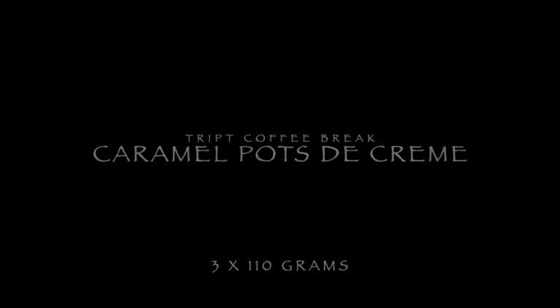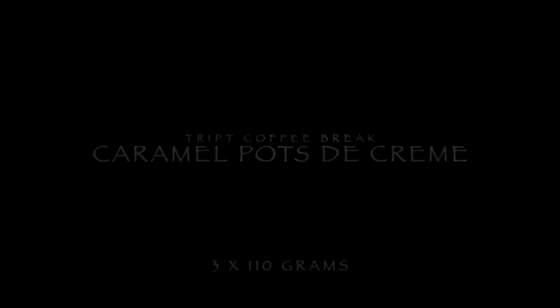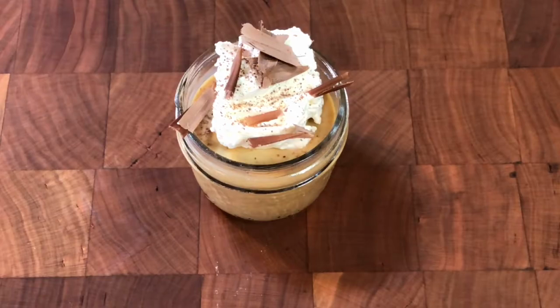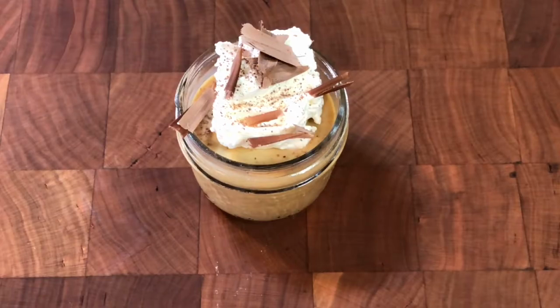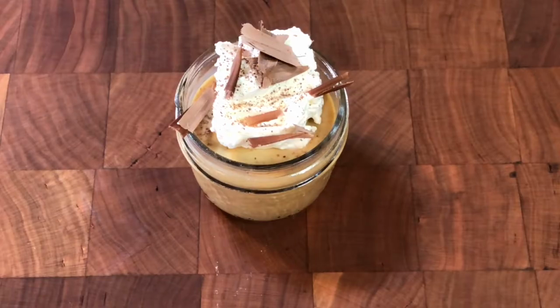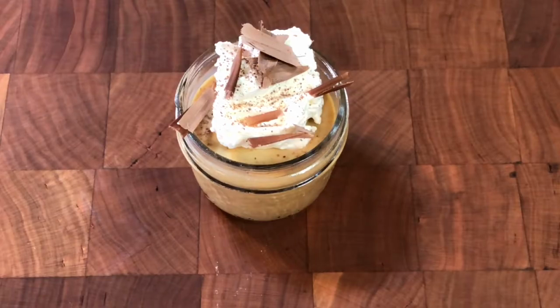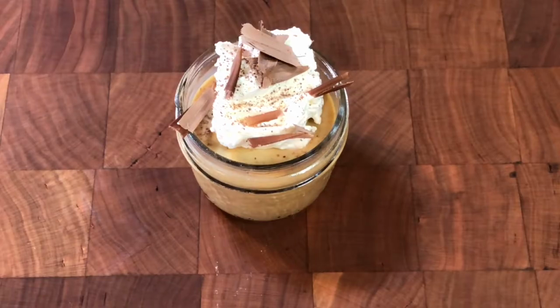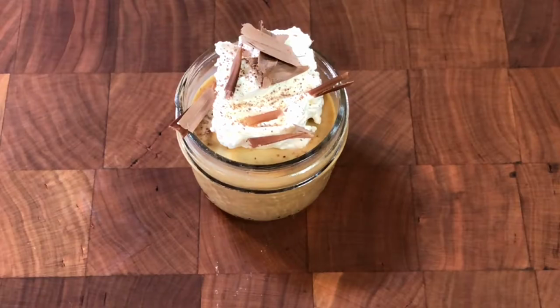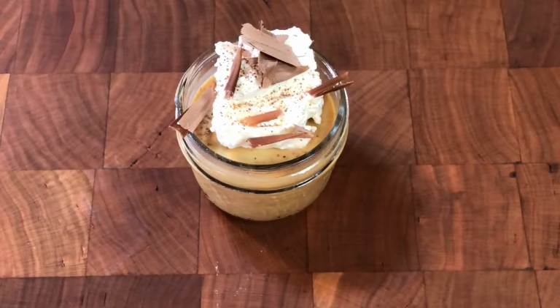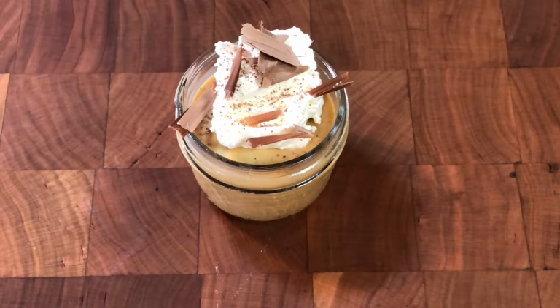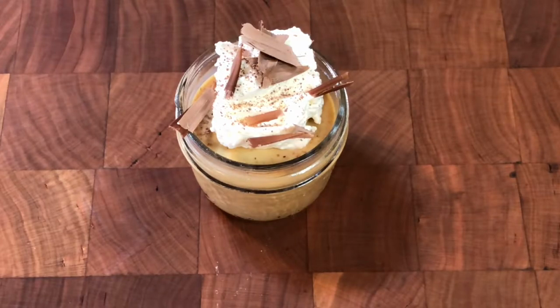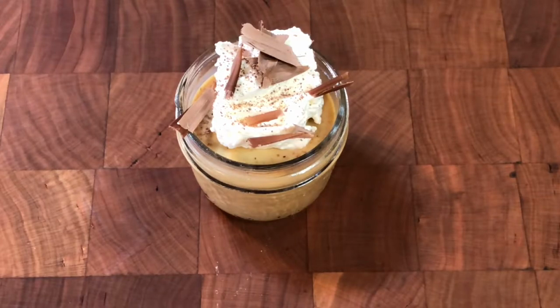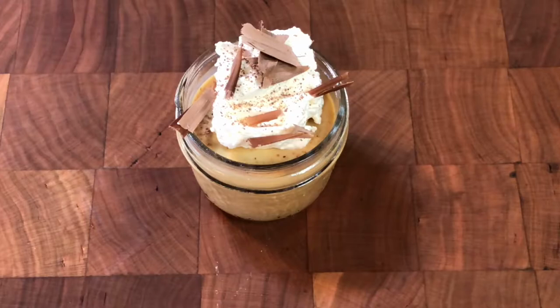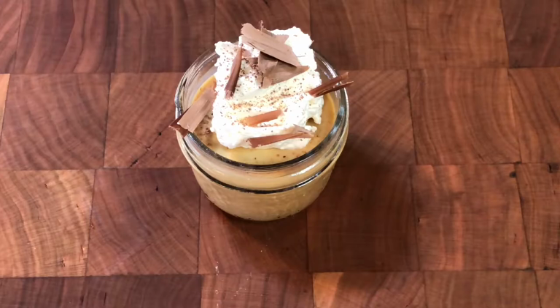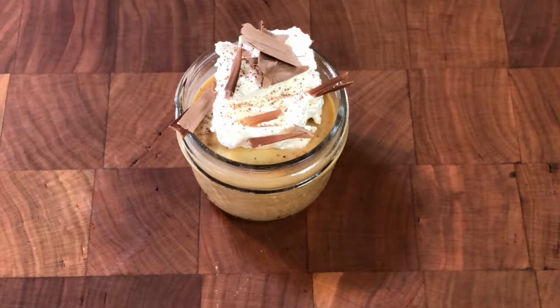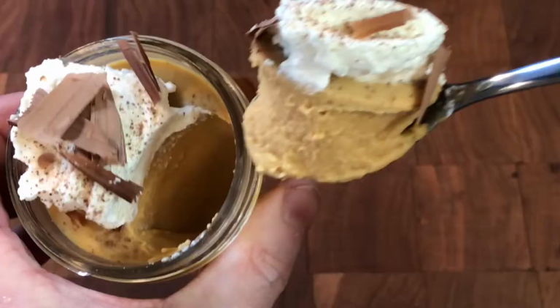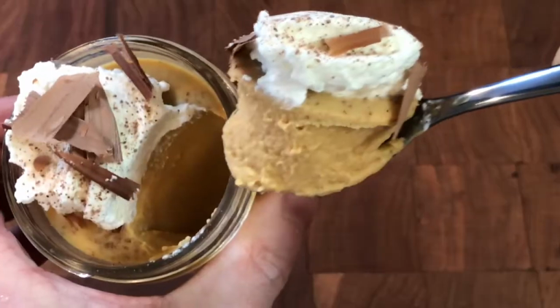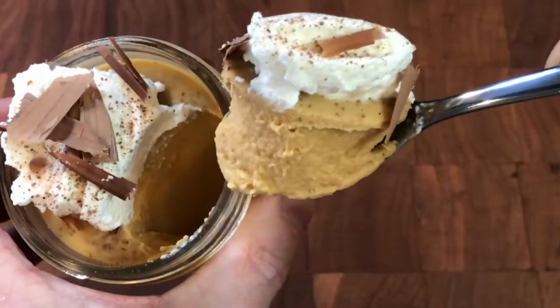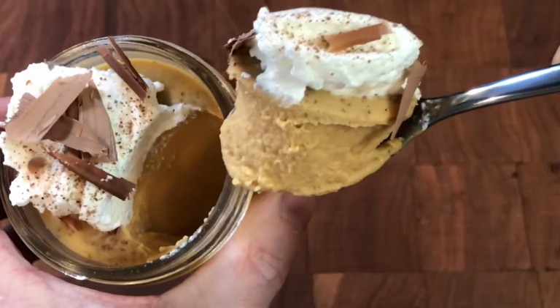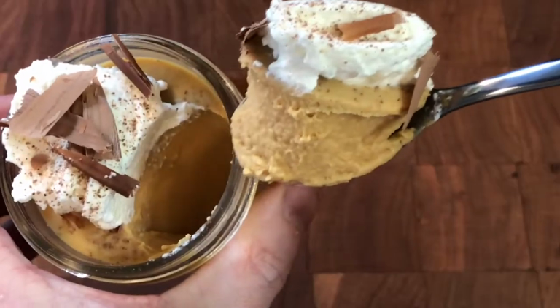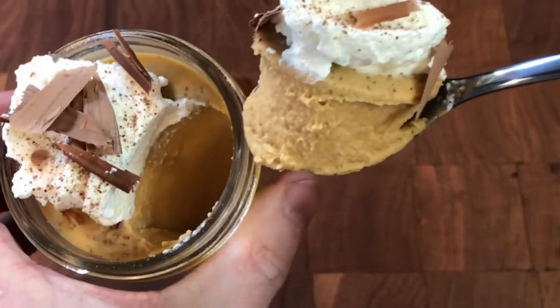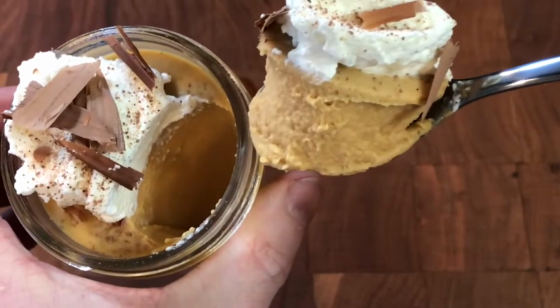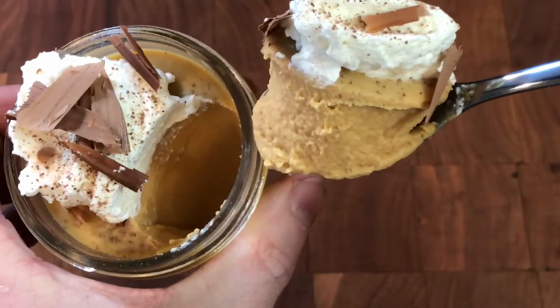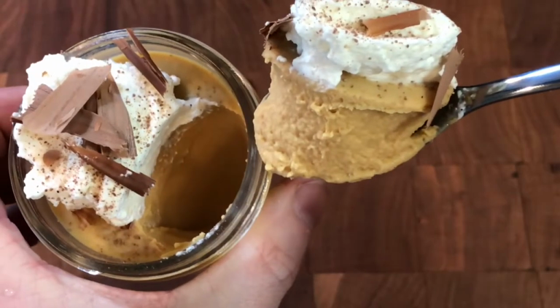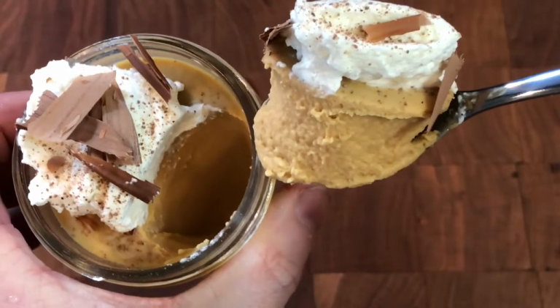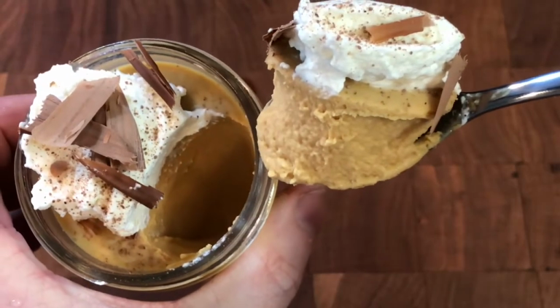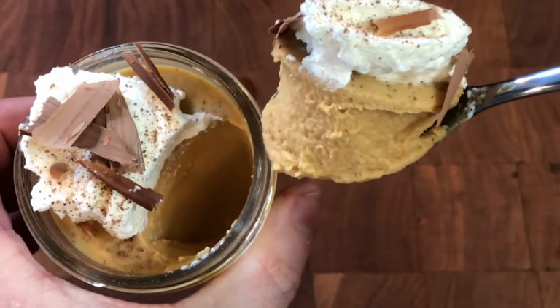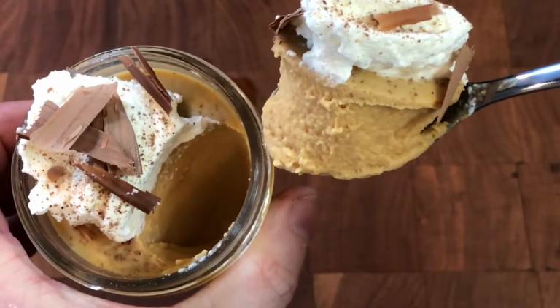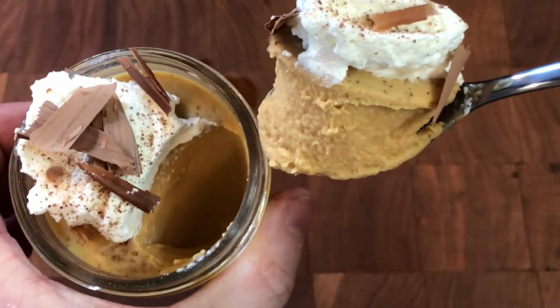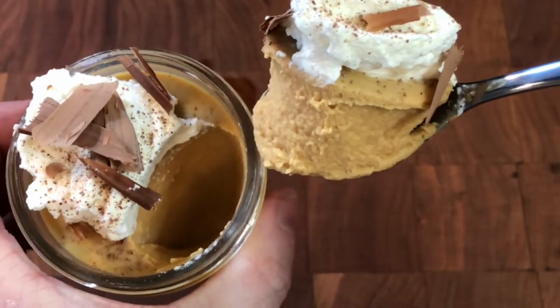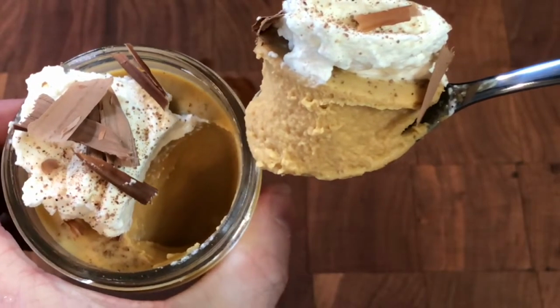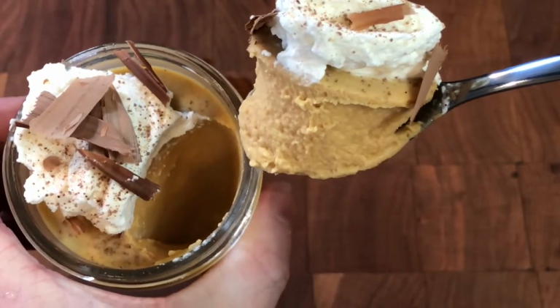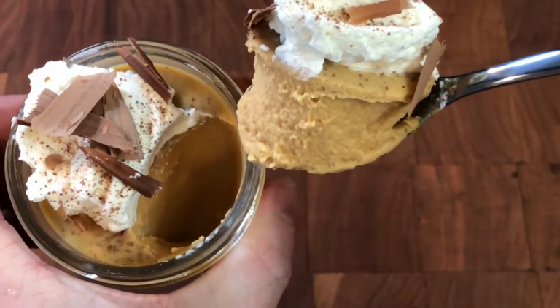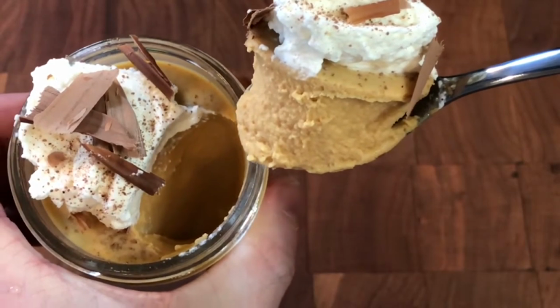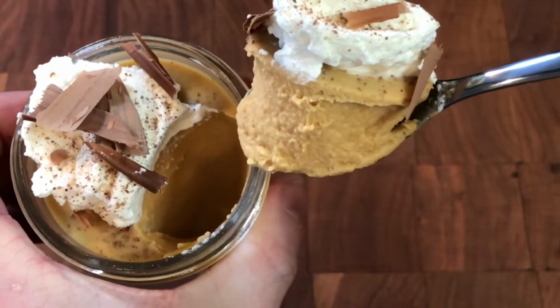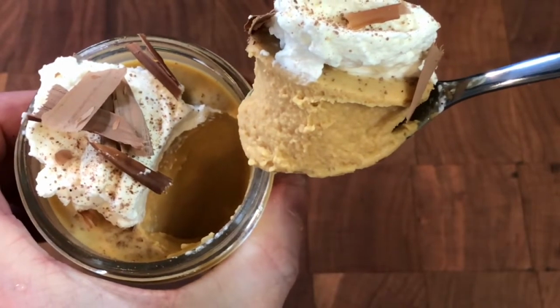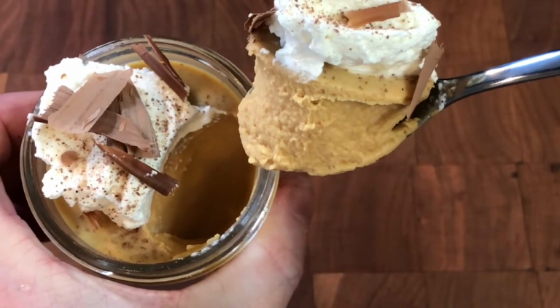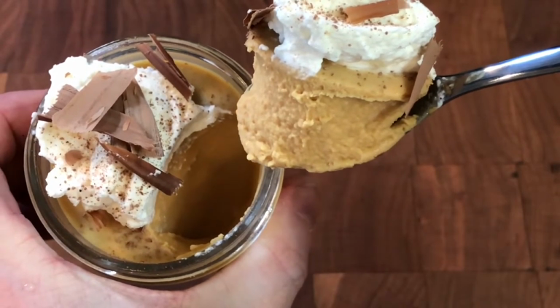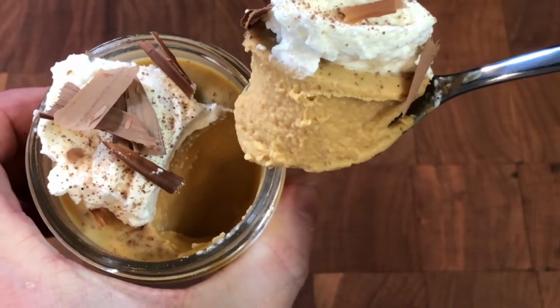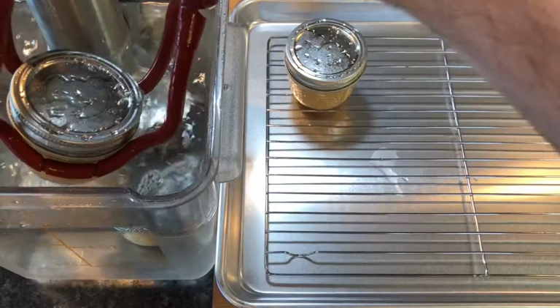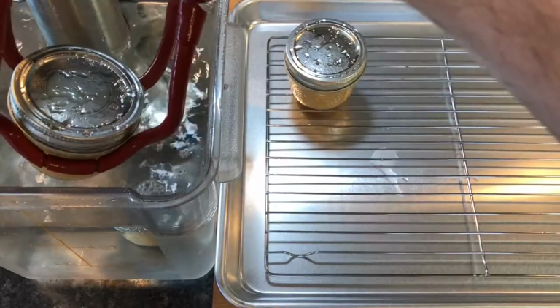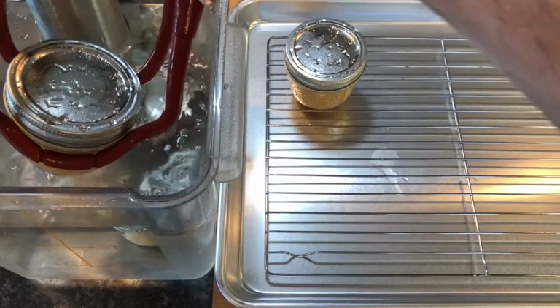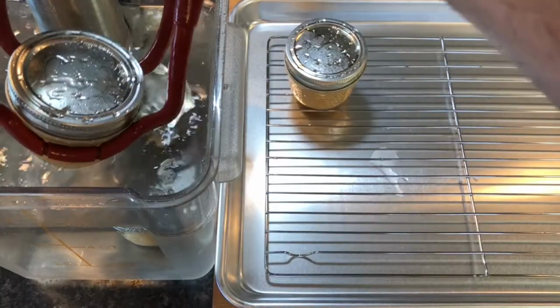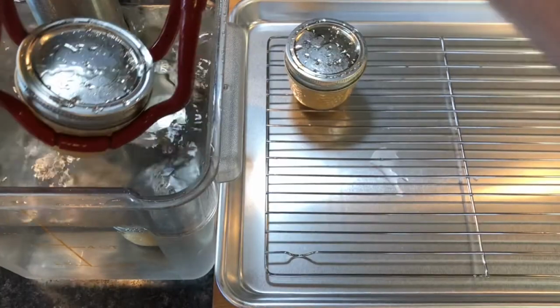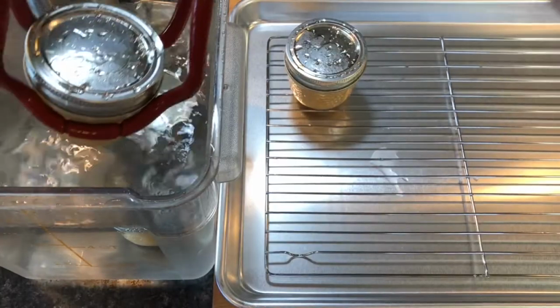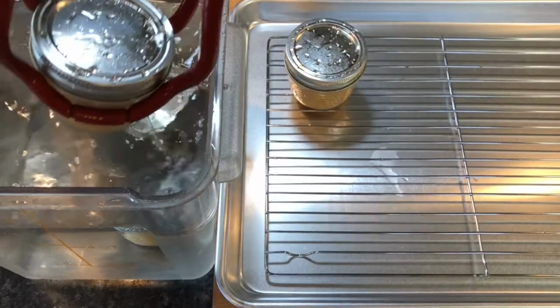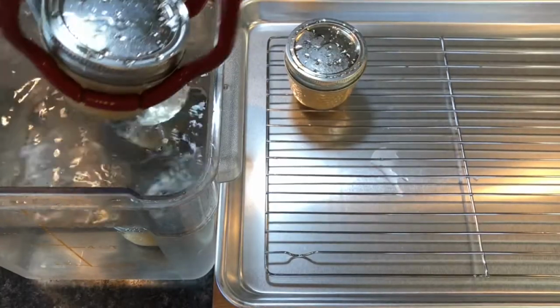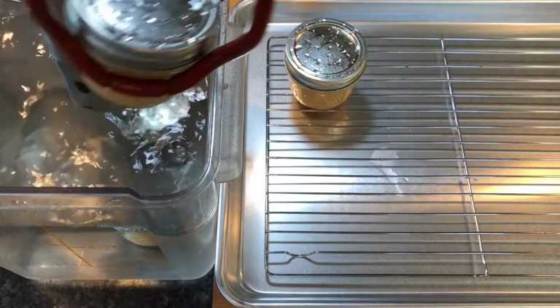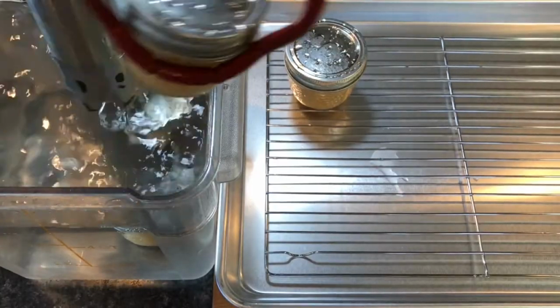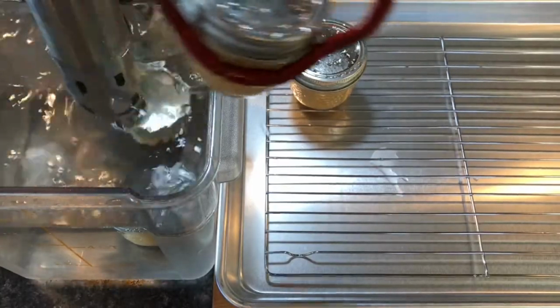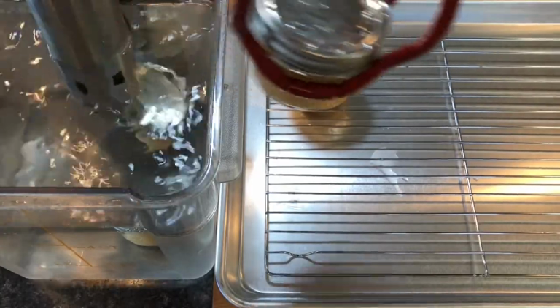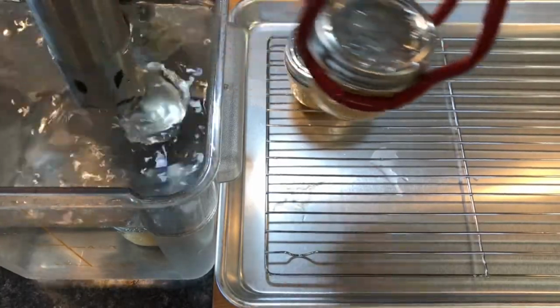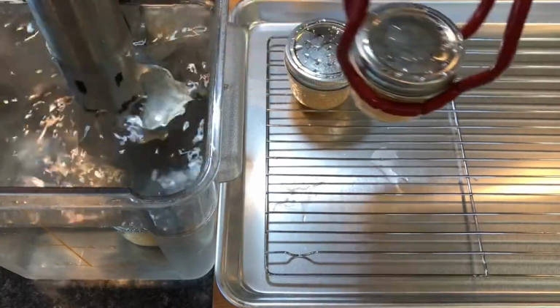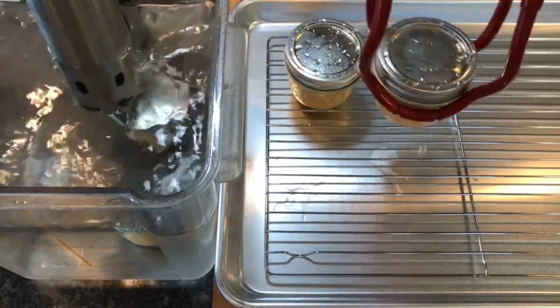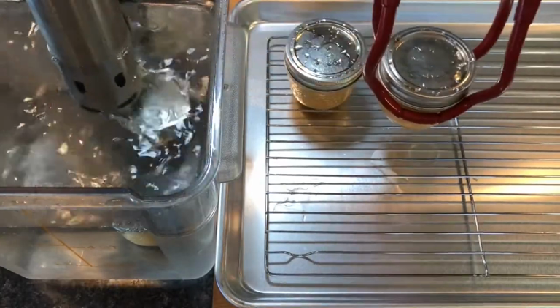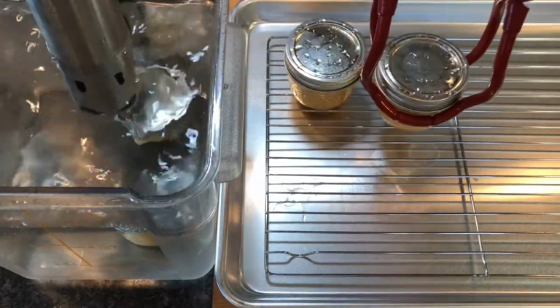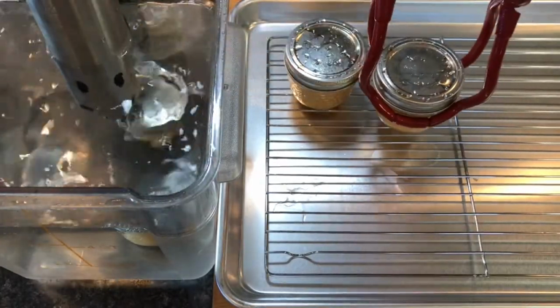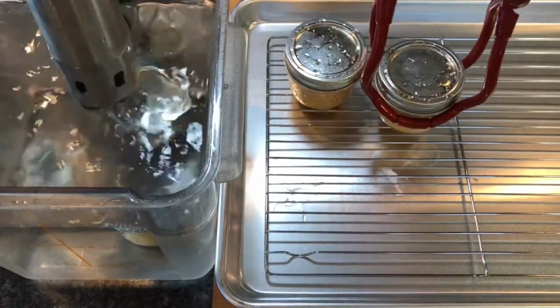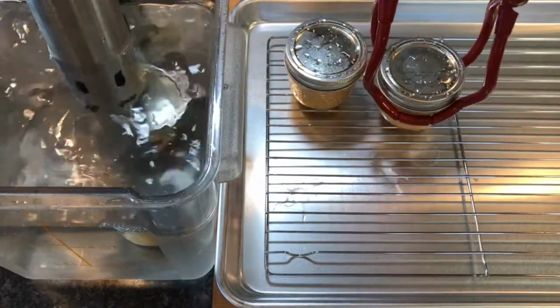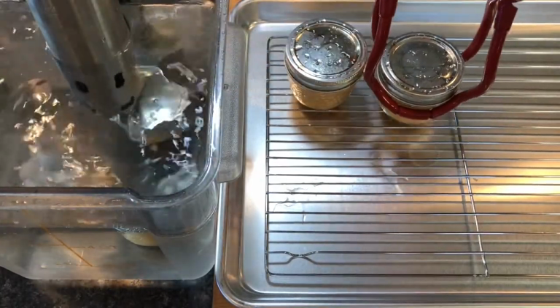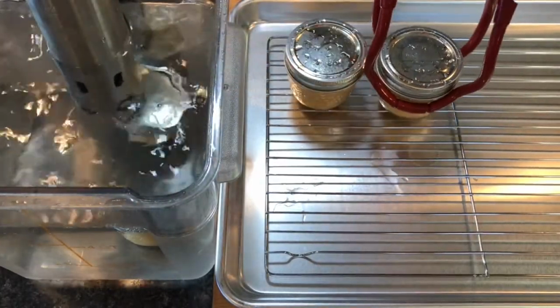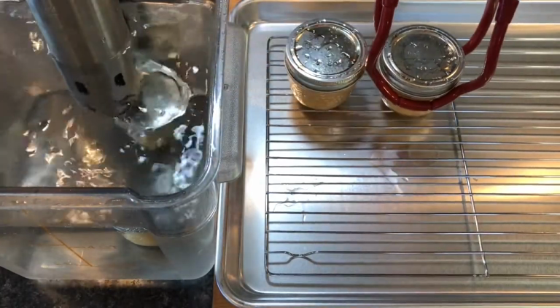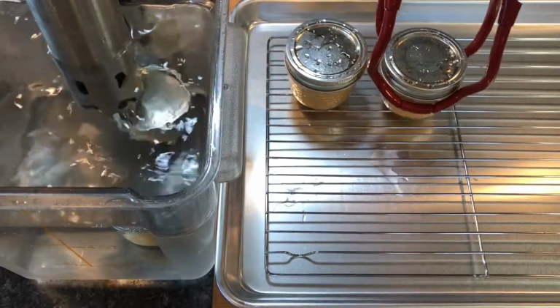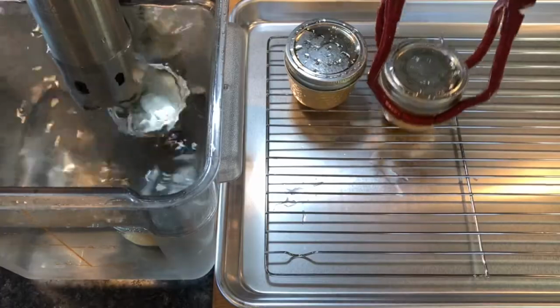The epitome of caramel pudding is pot de crème, and this is how to make a rich, creamy, velvety smooth pudding sous vide style.